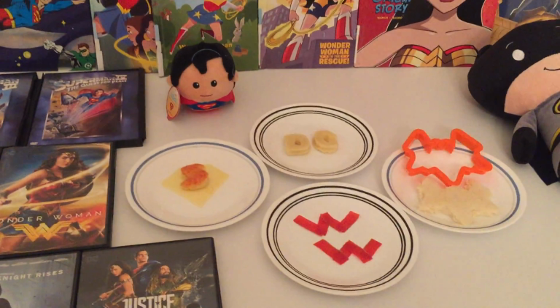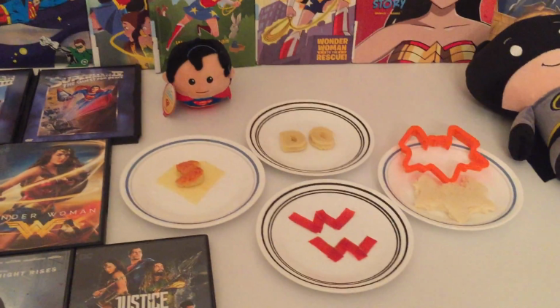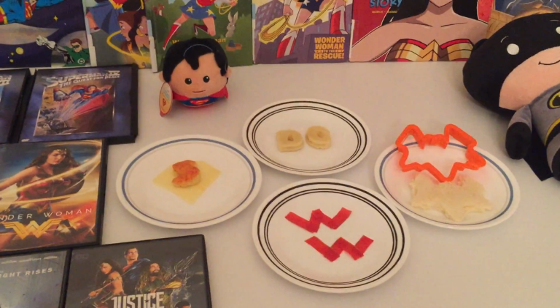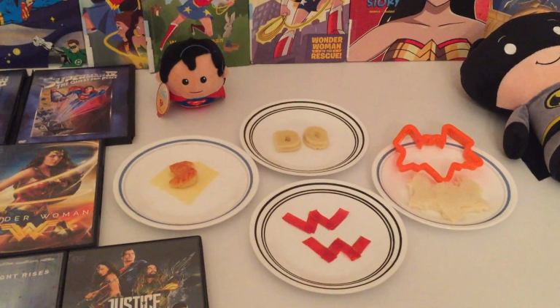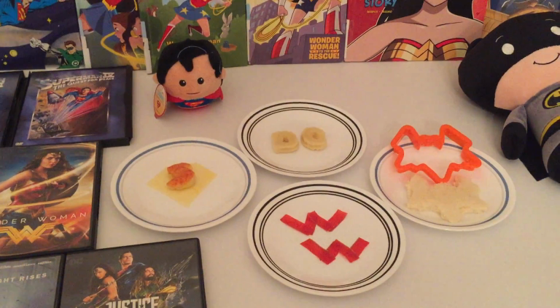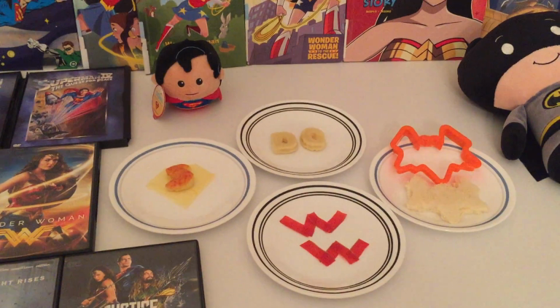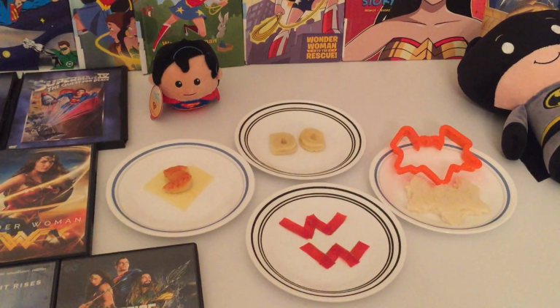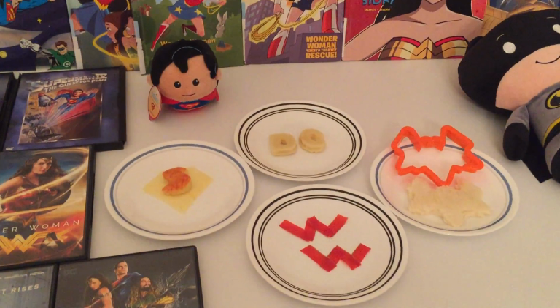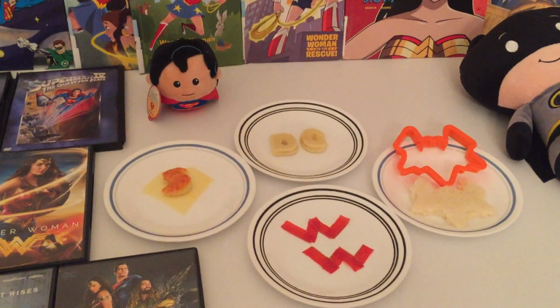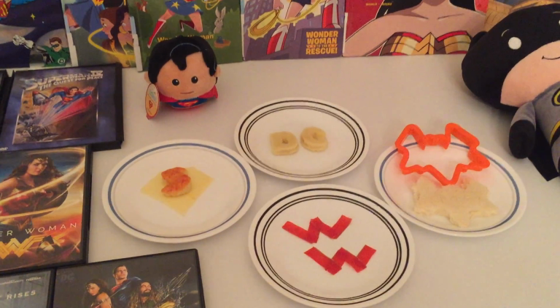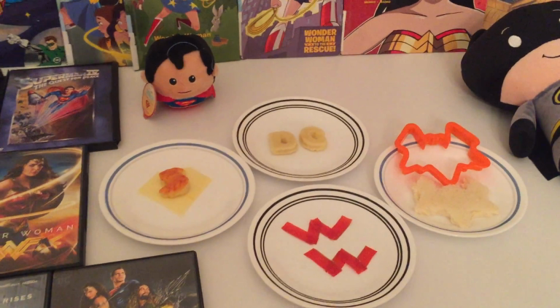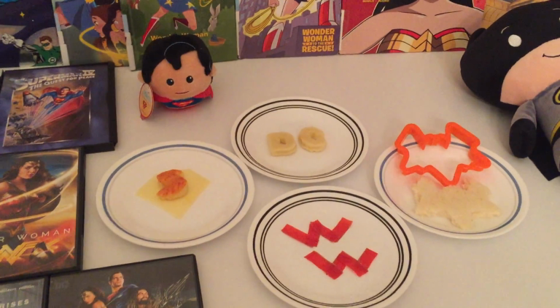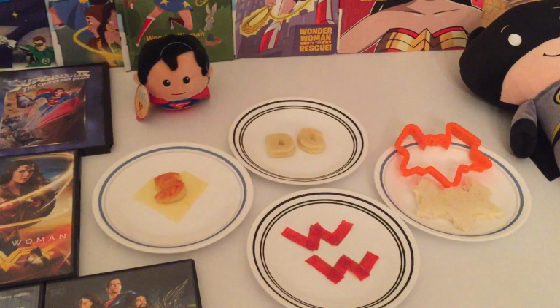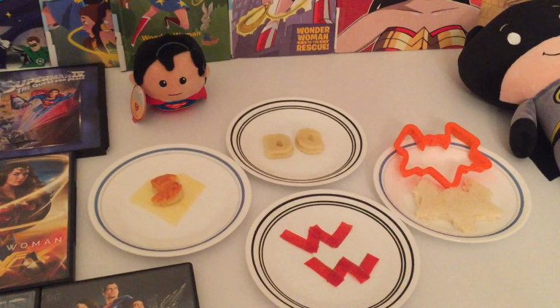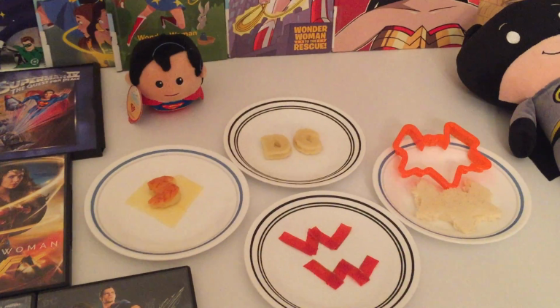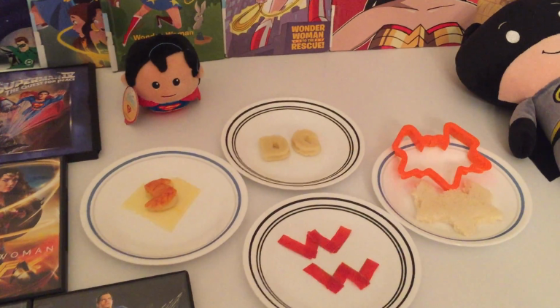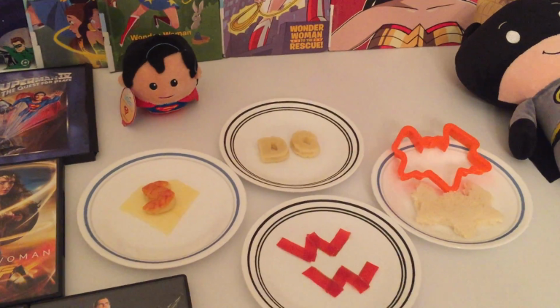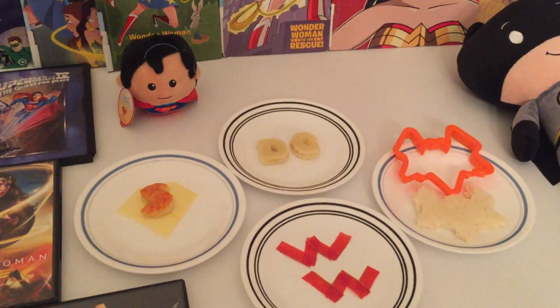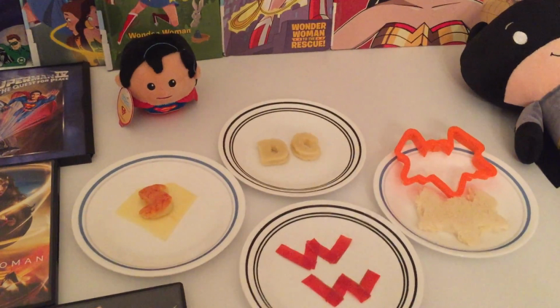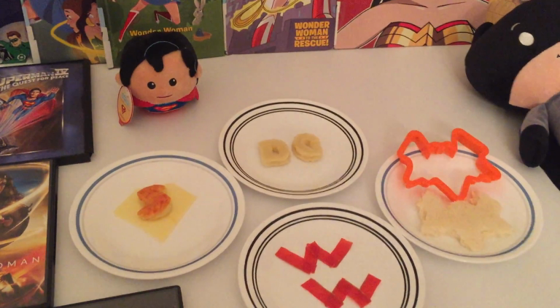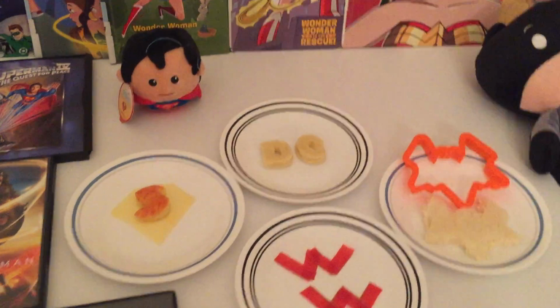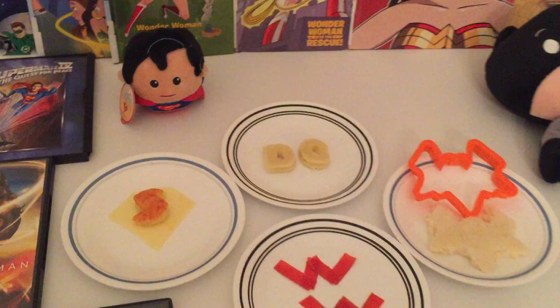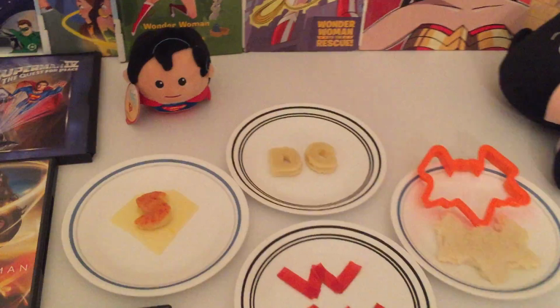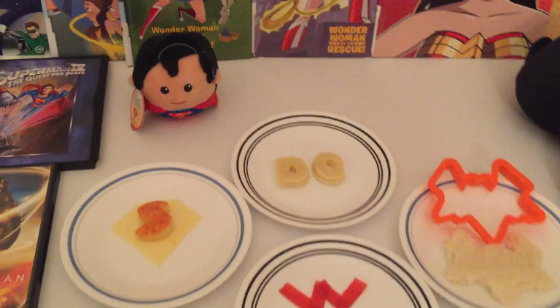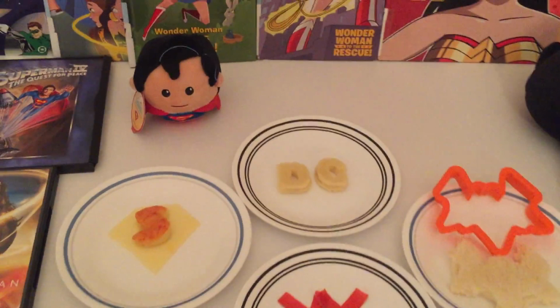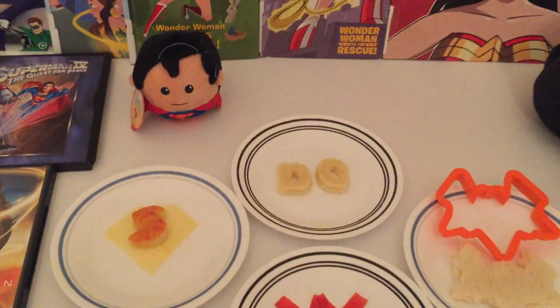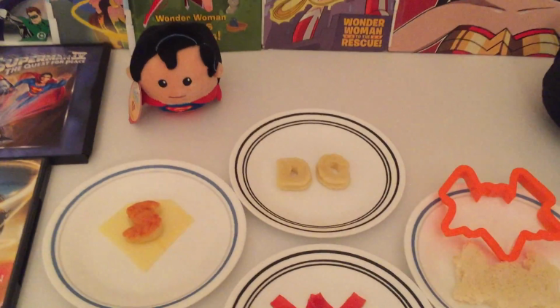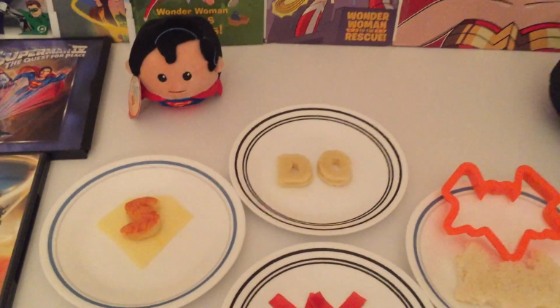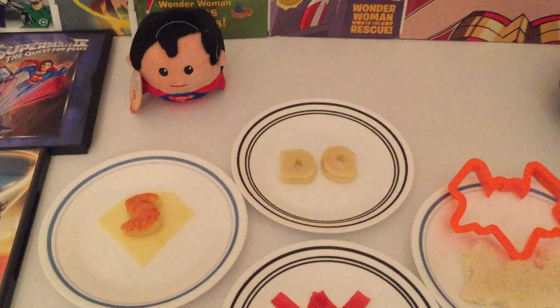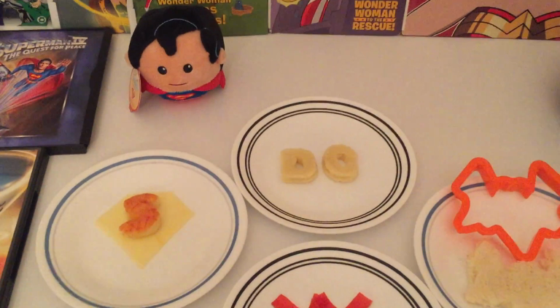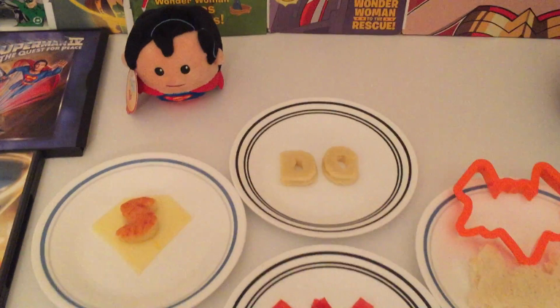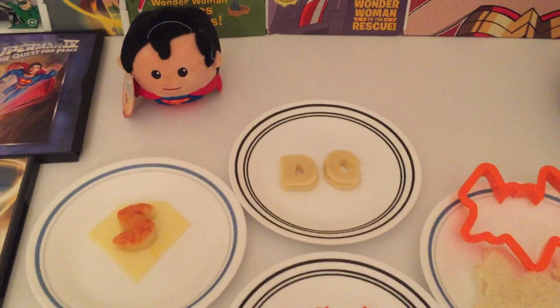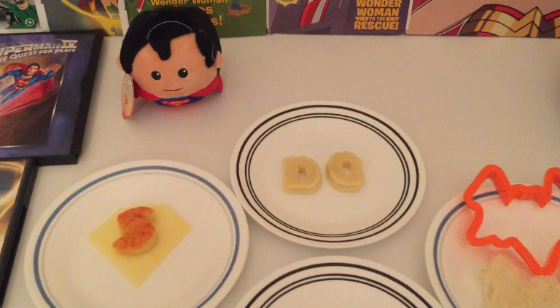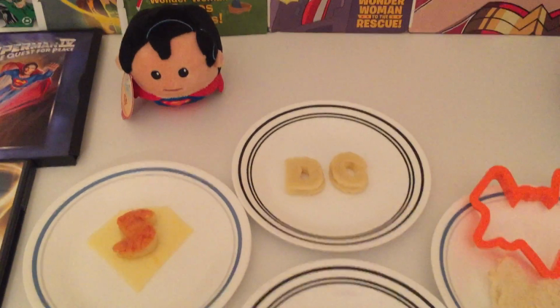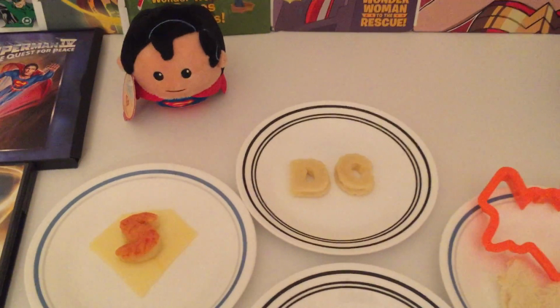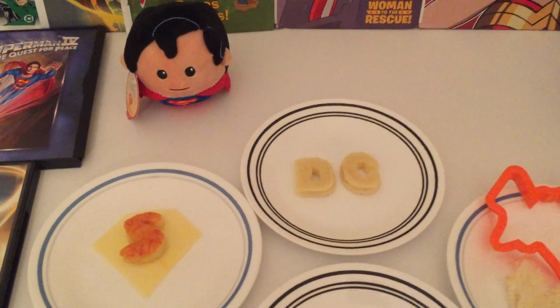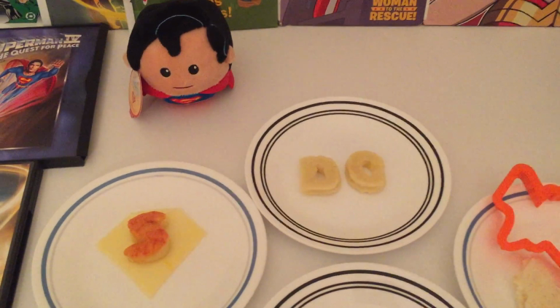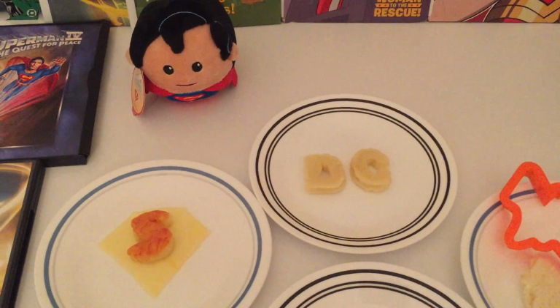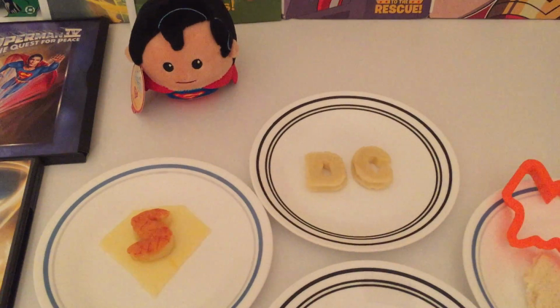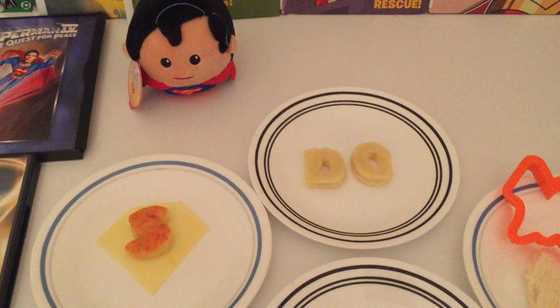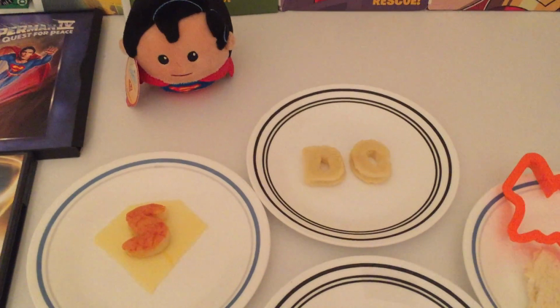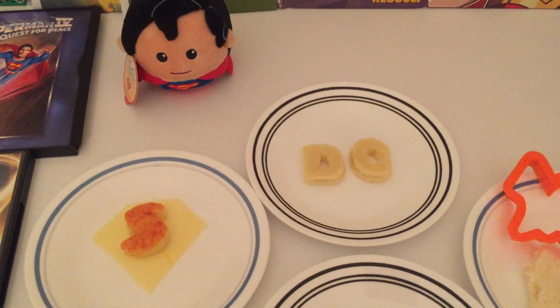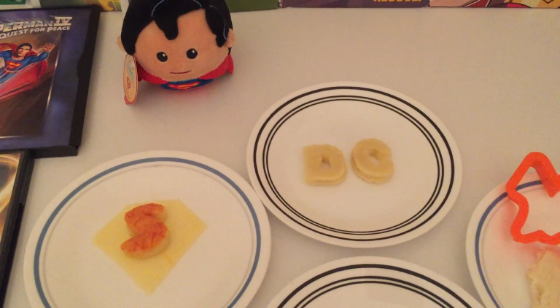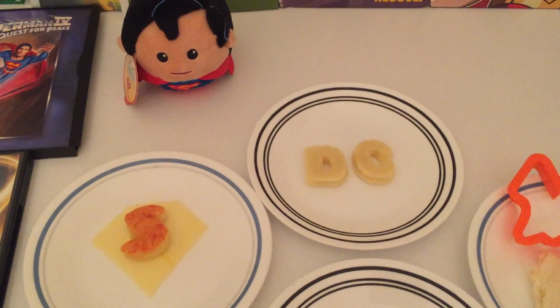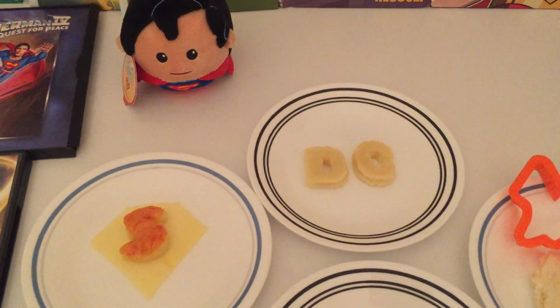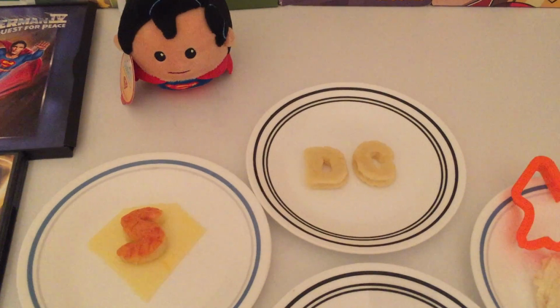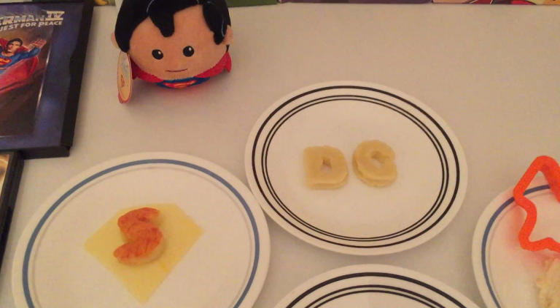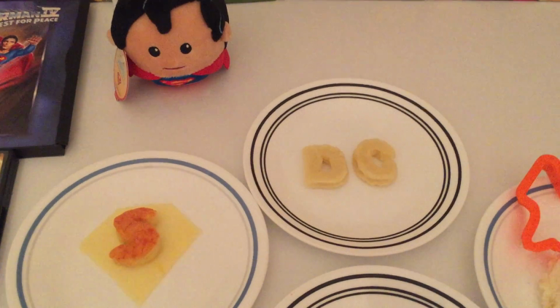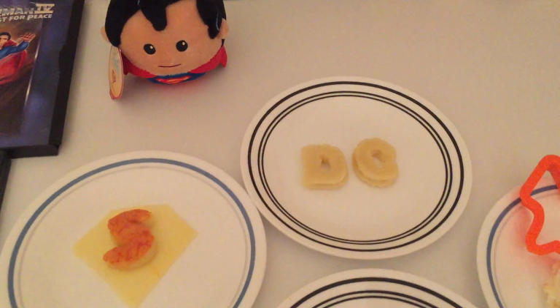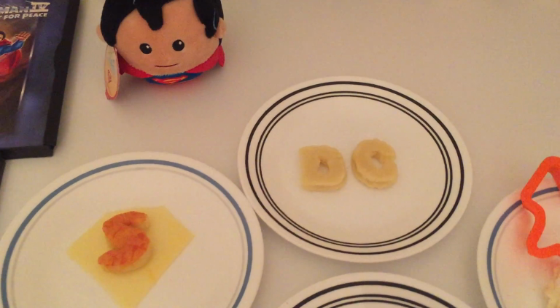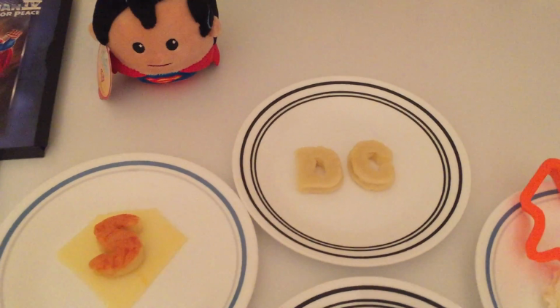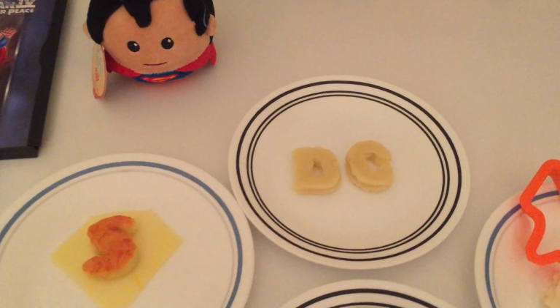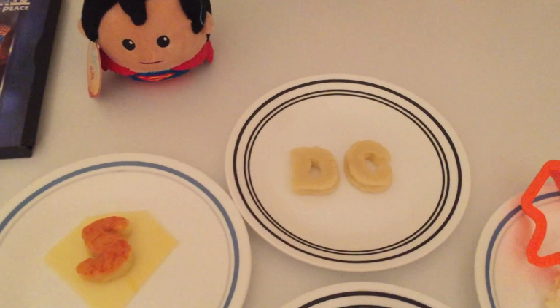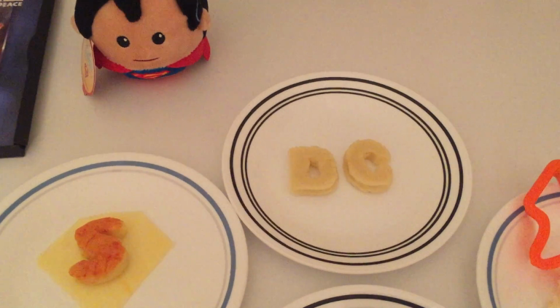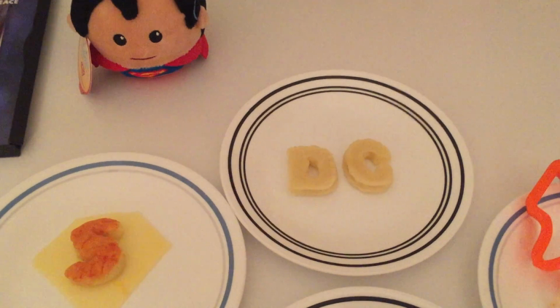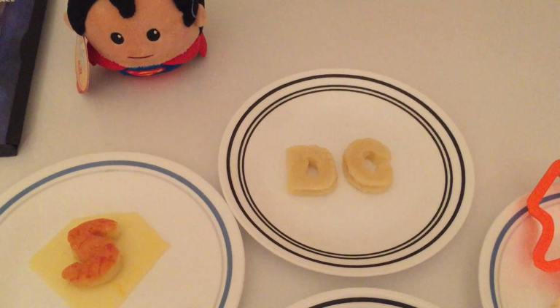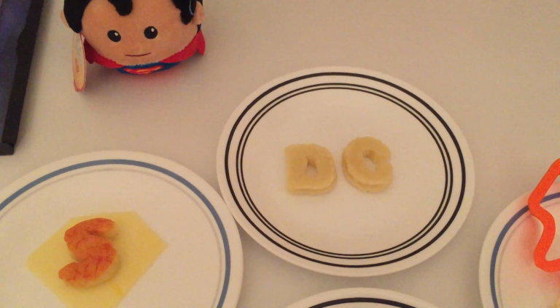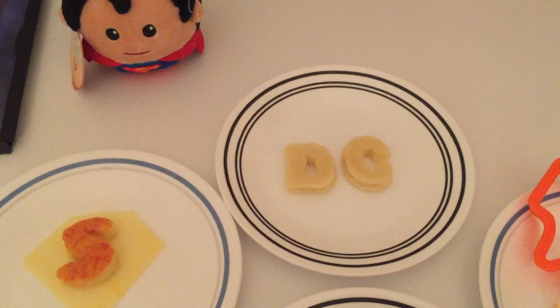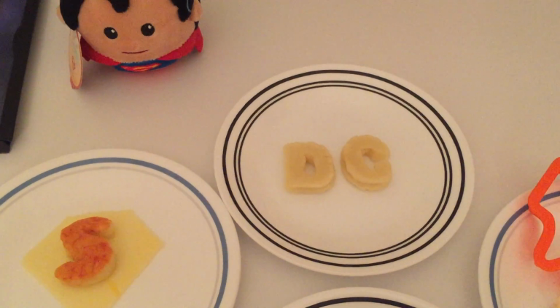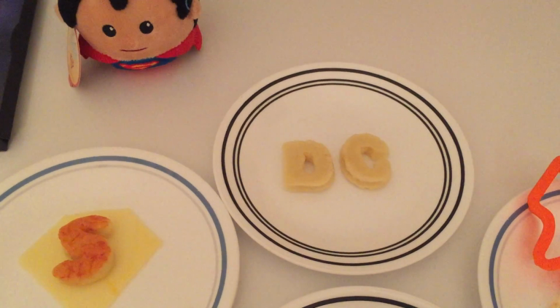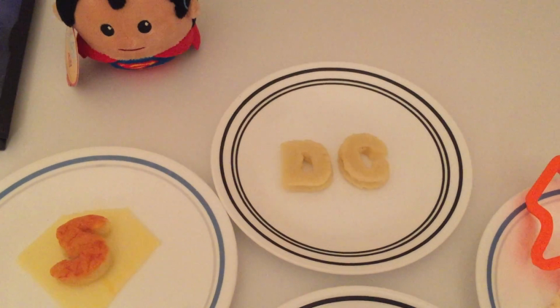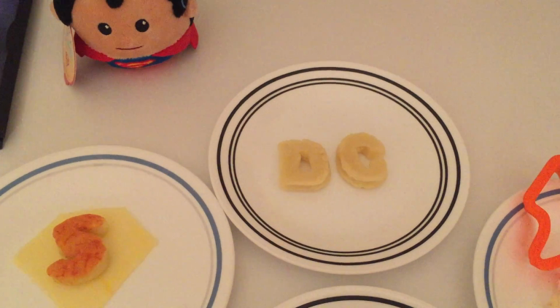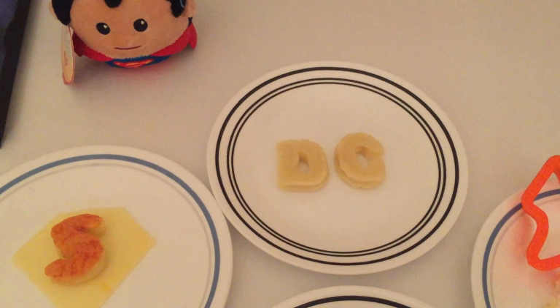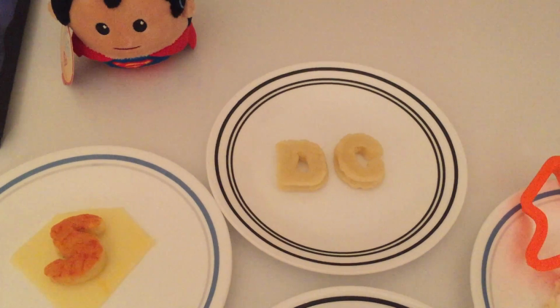For our food, we made potato letters in the shape of DC.